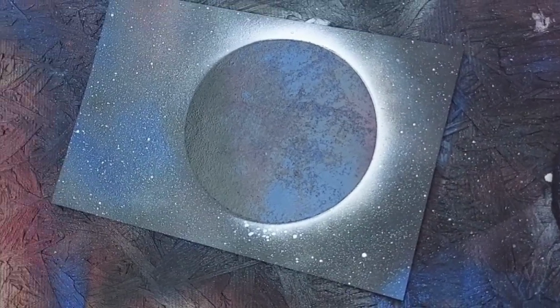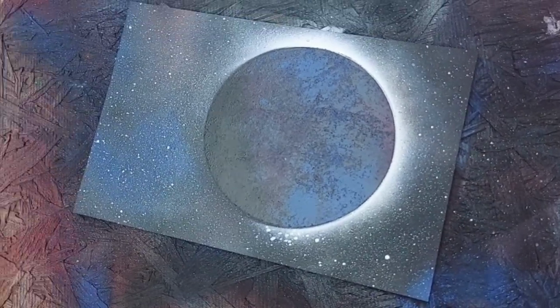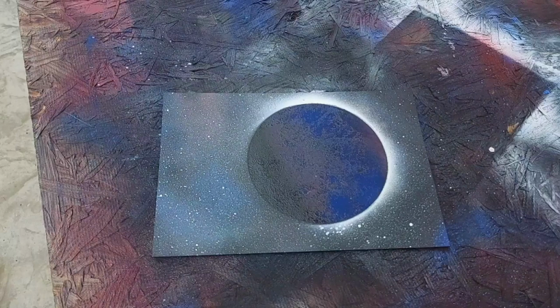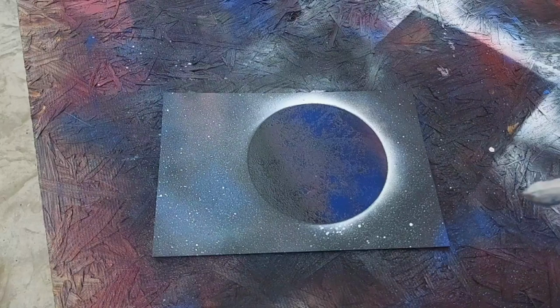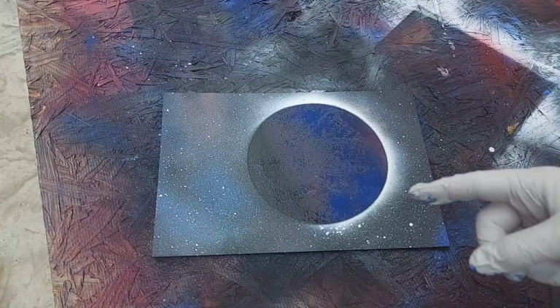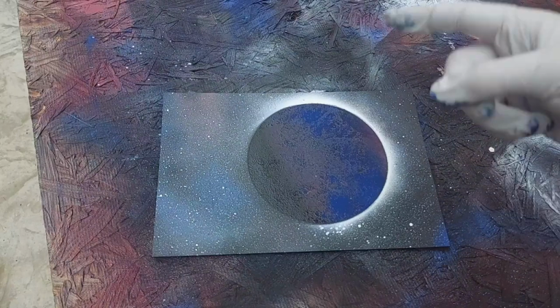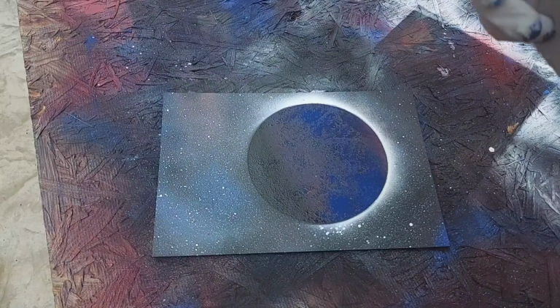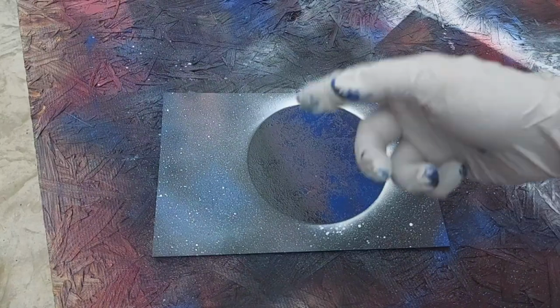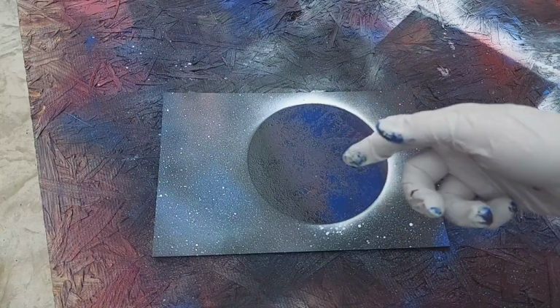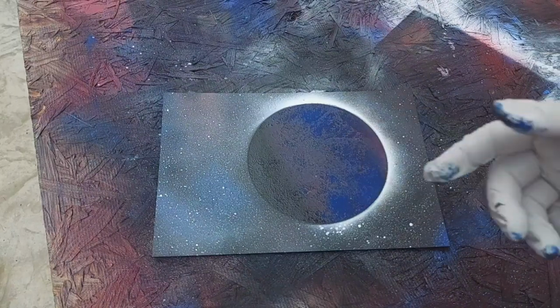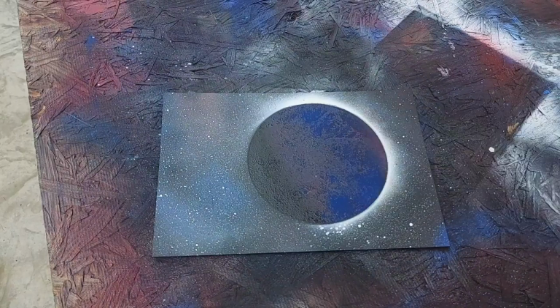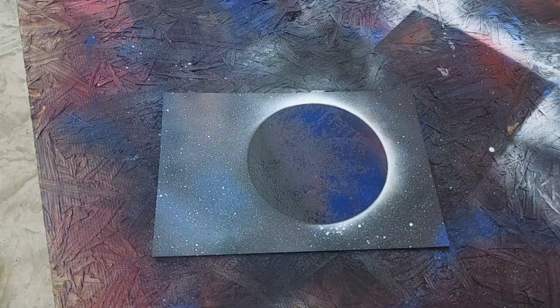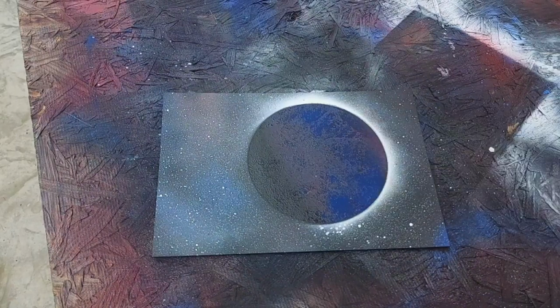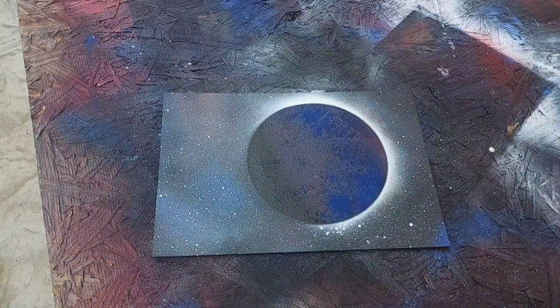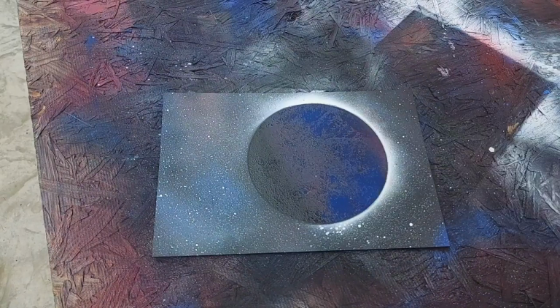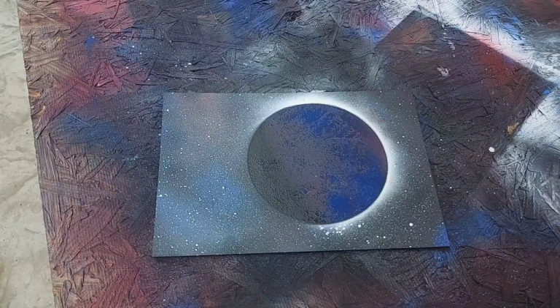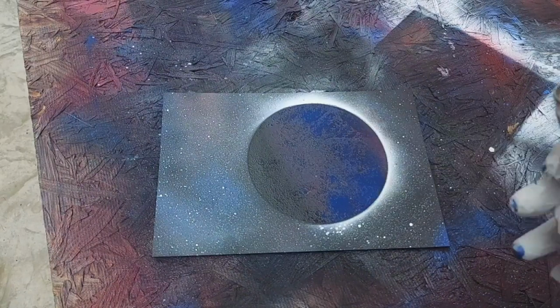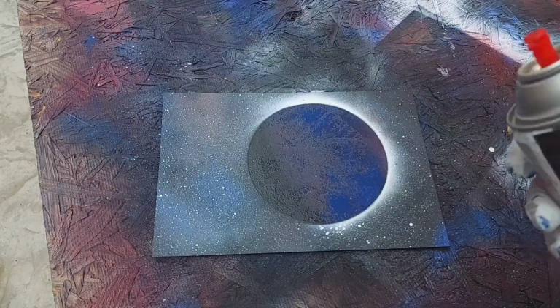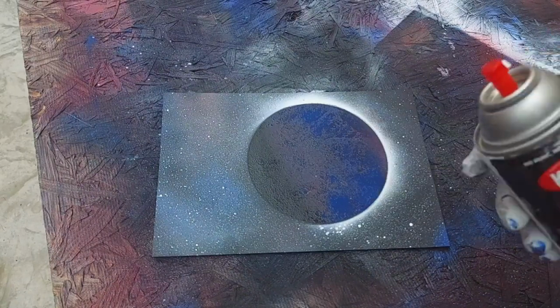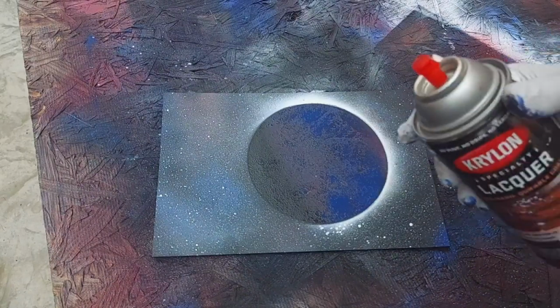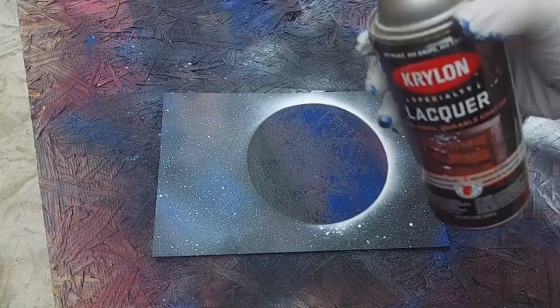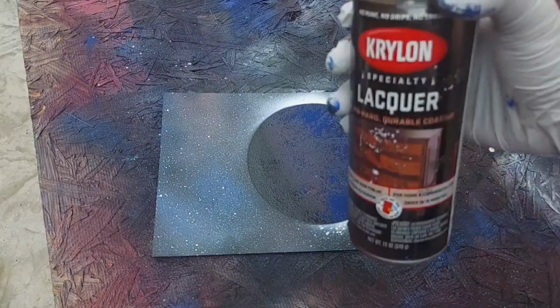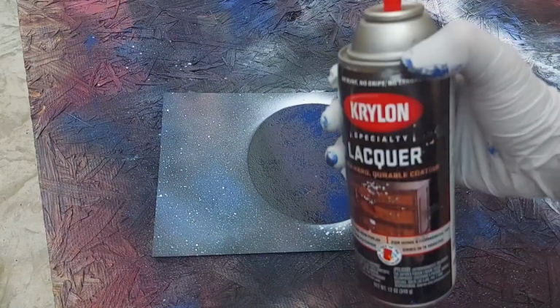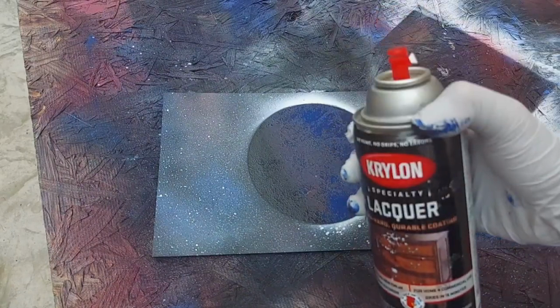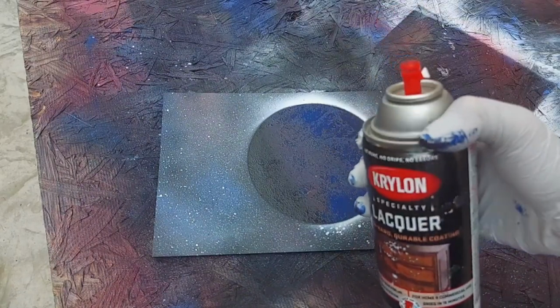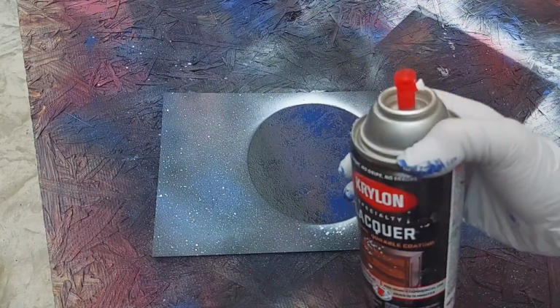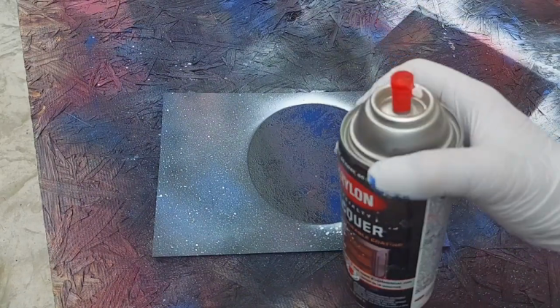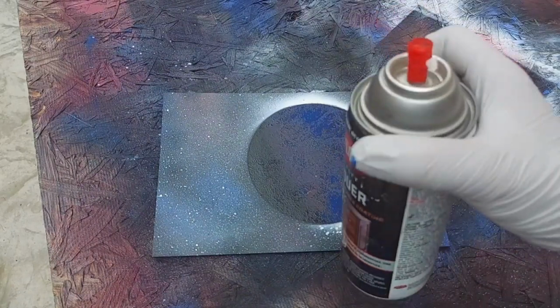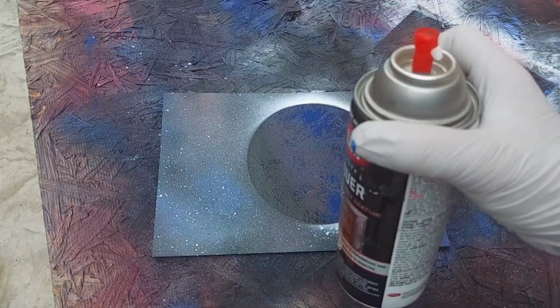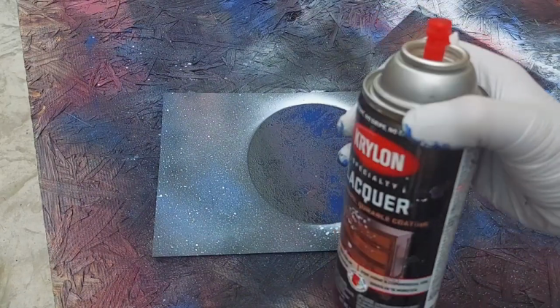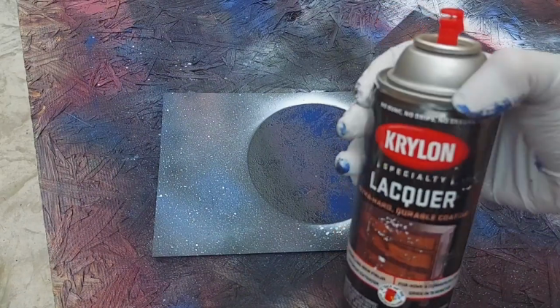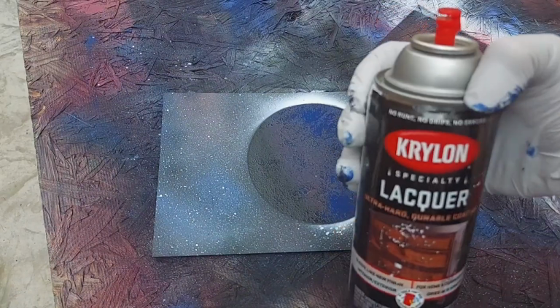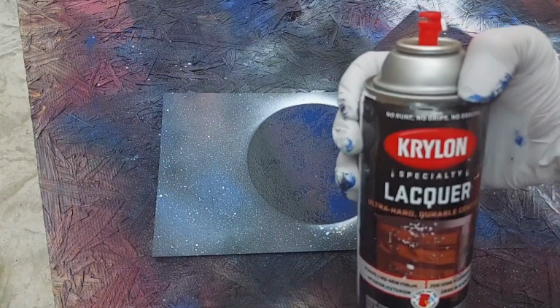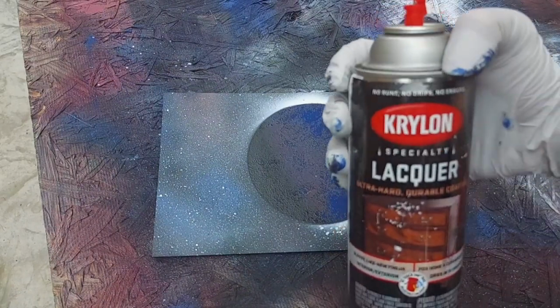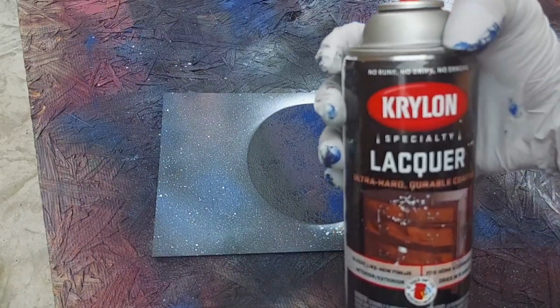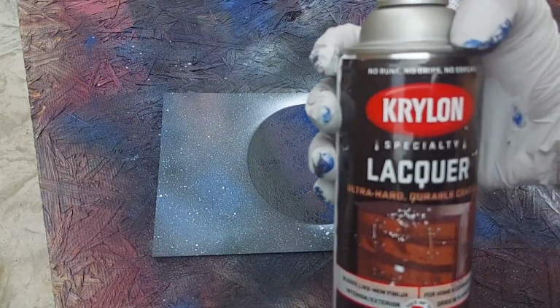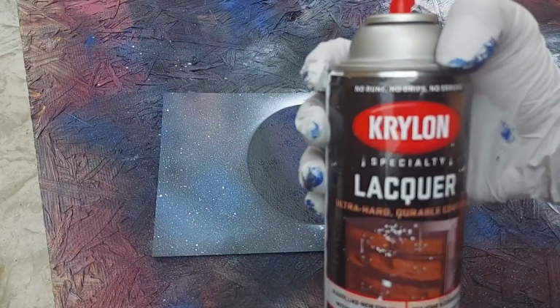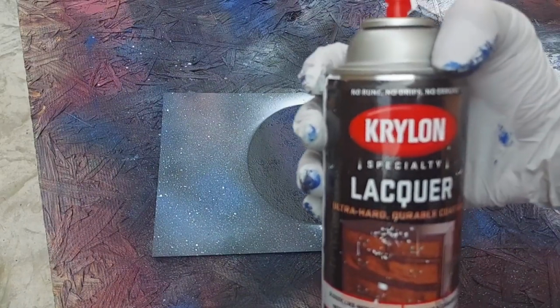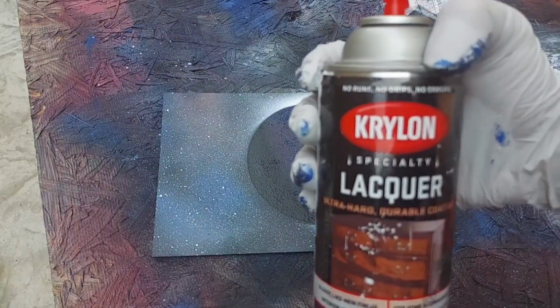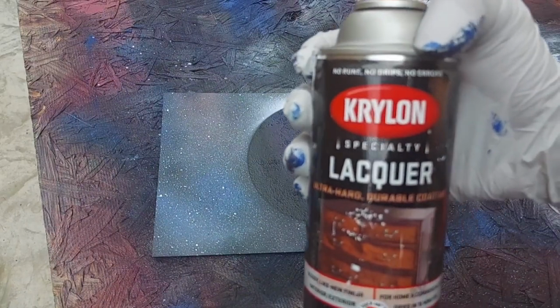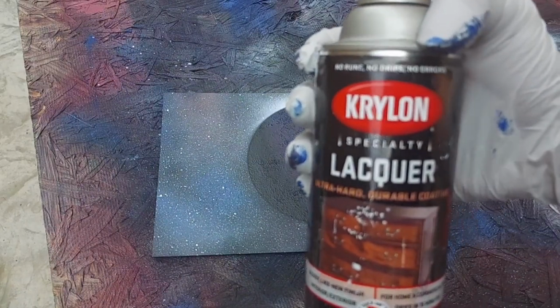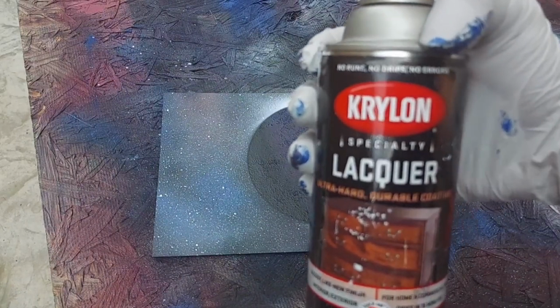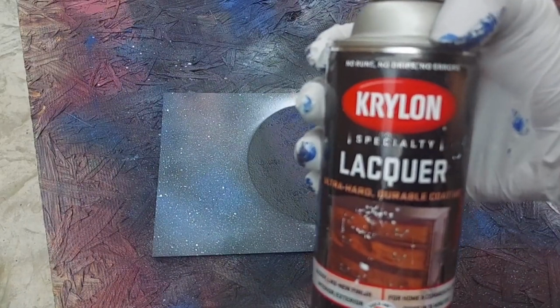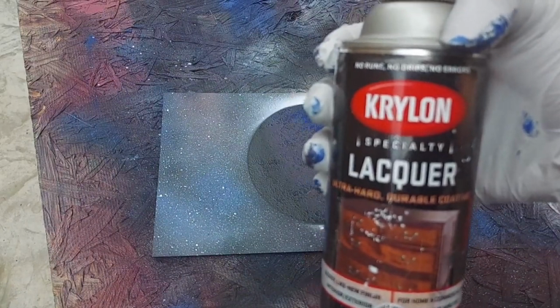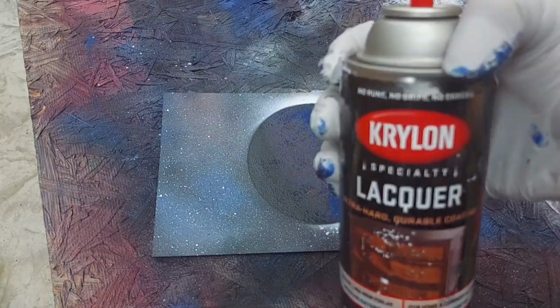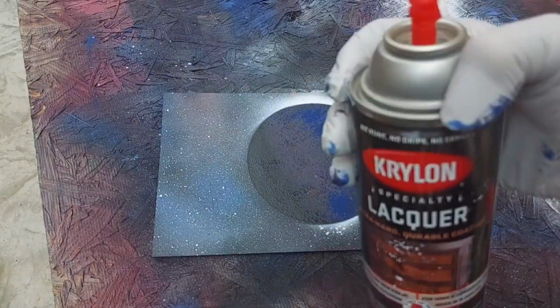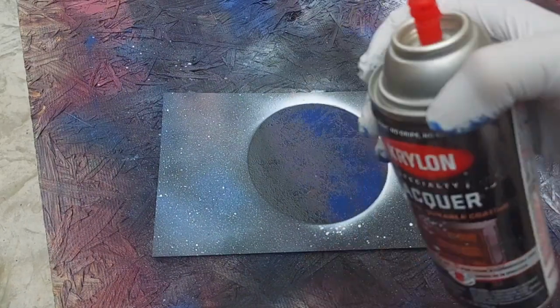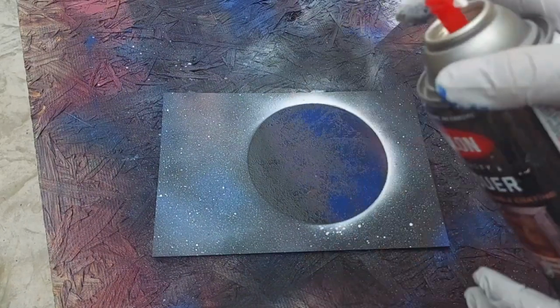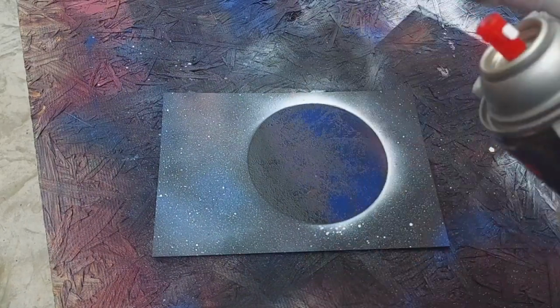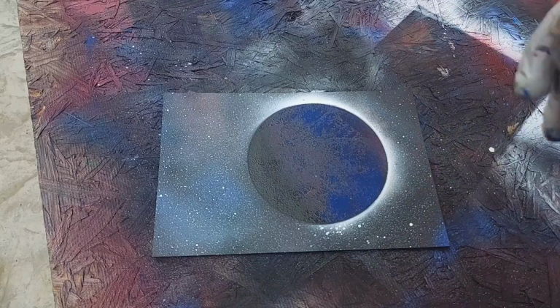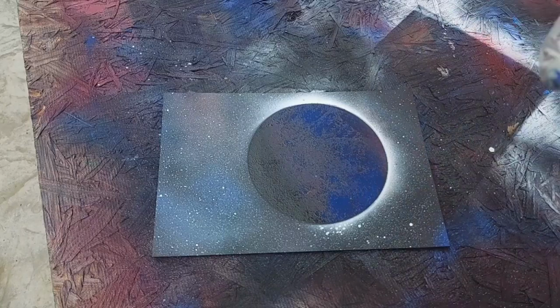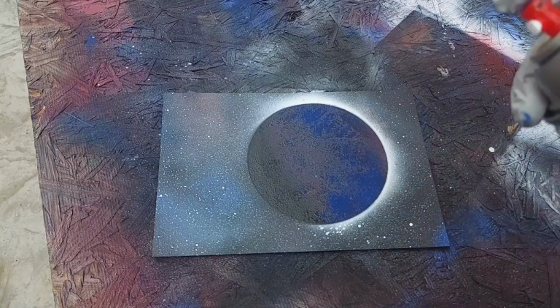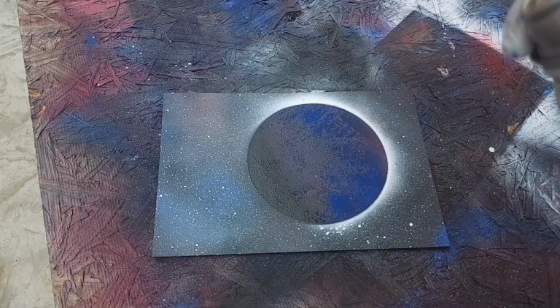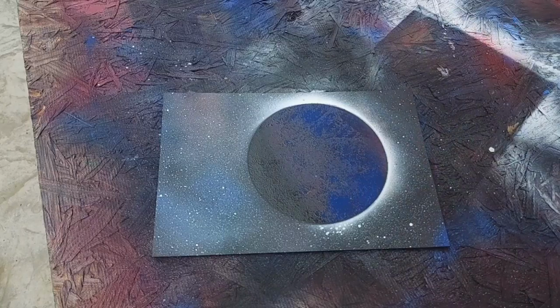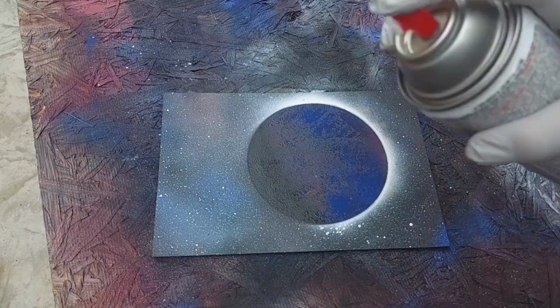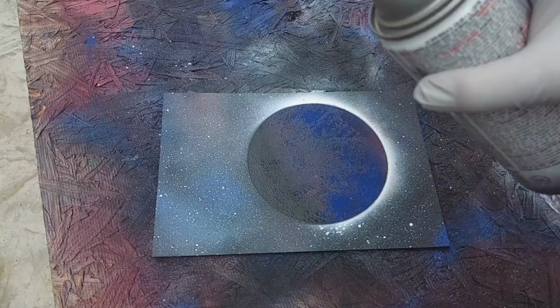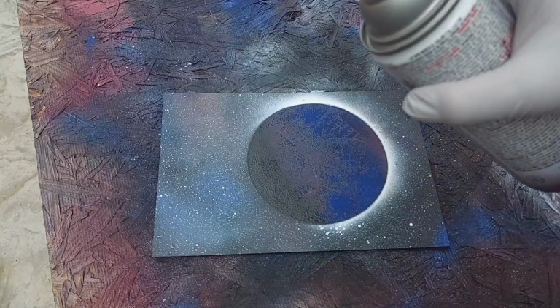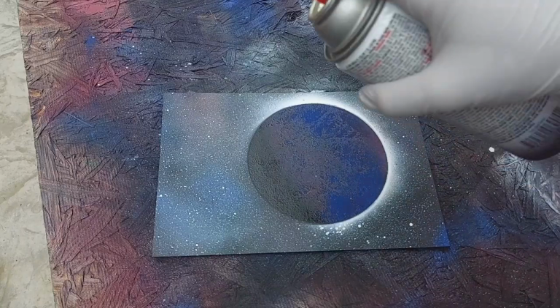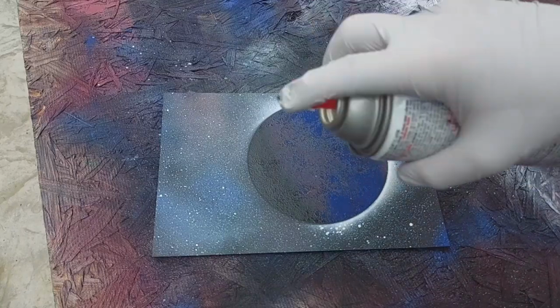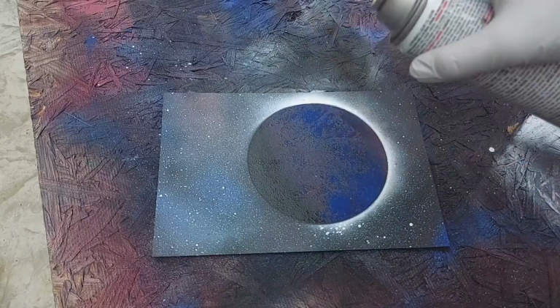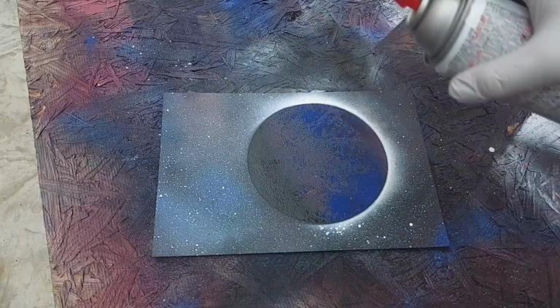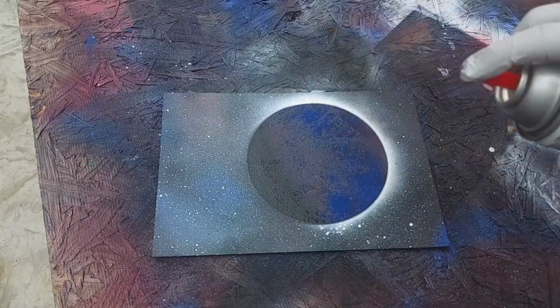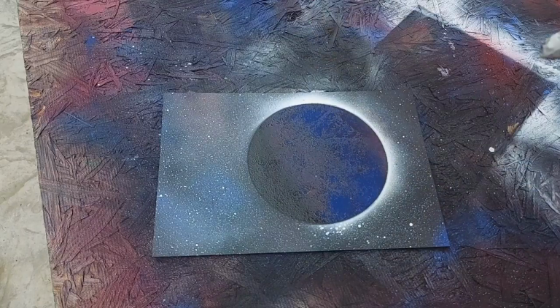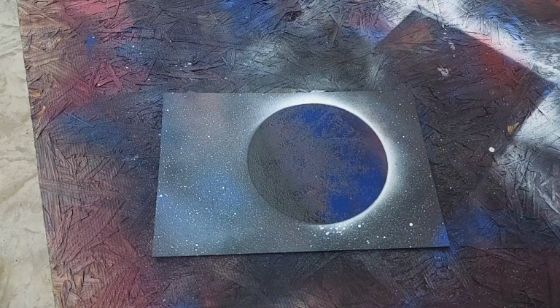Now this step is optional. You can get yourself one of these clear glosses, or in this case it's called a lacquer, and just spray the entire thing.